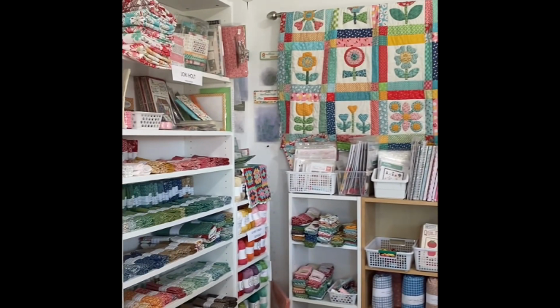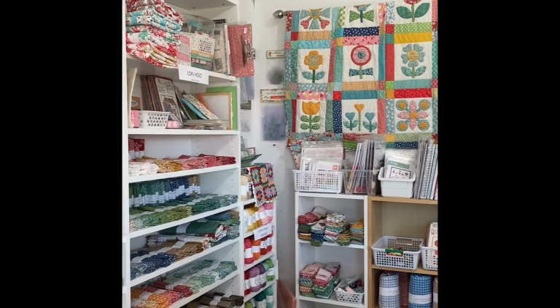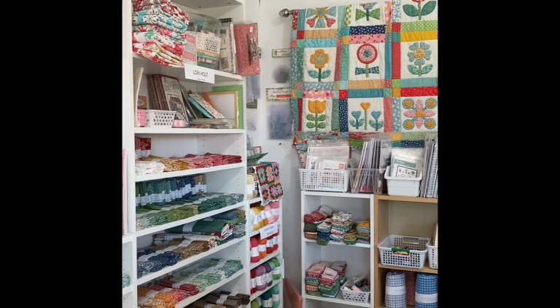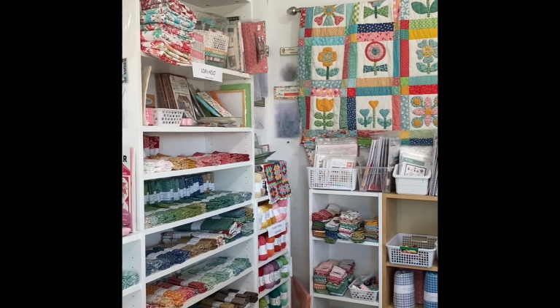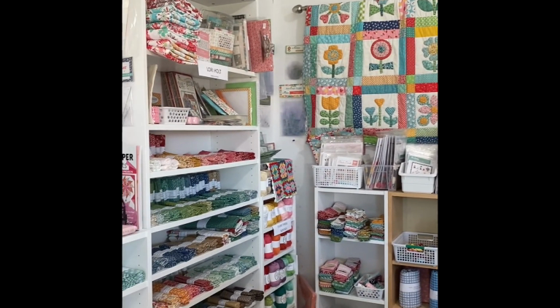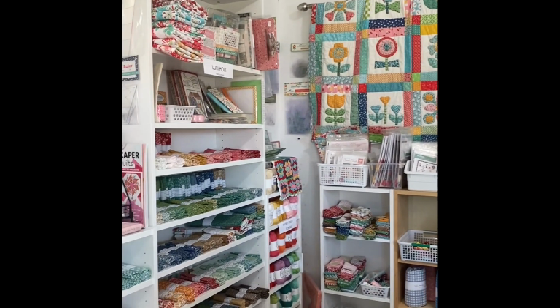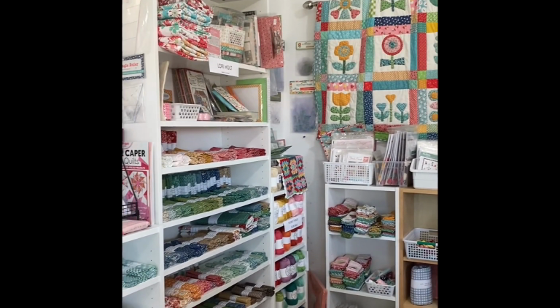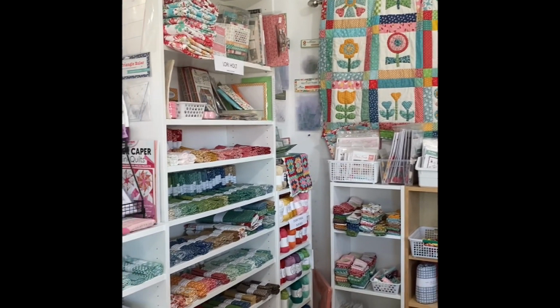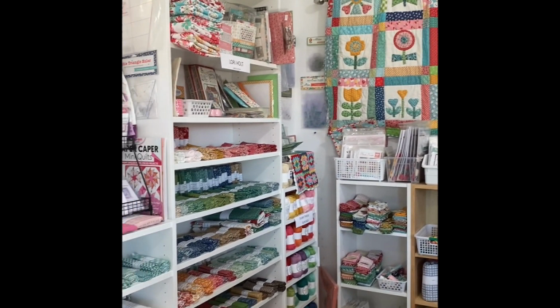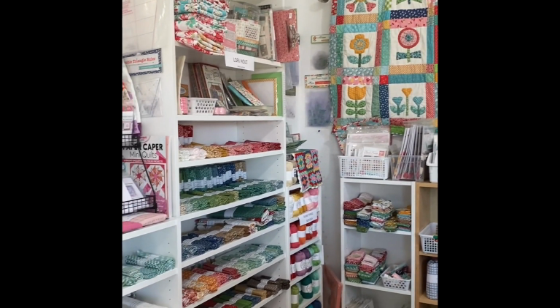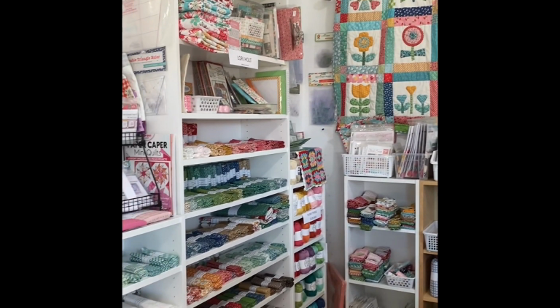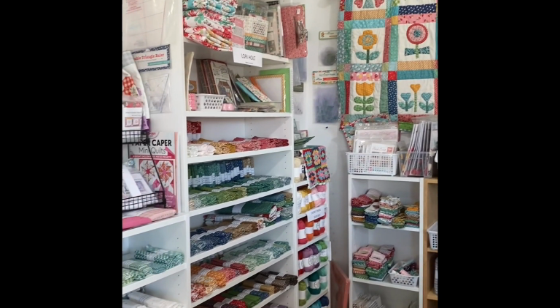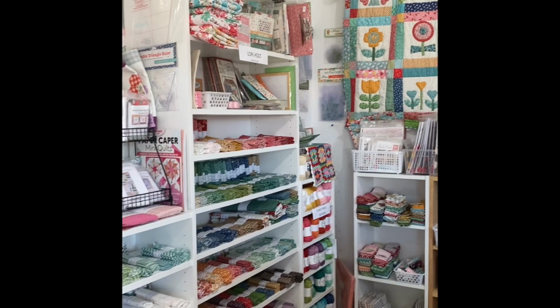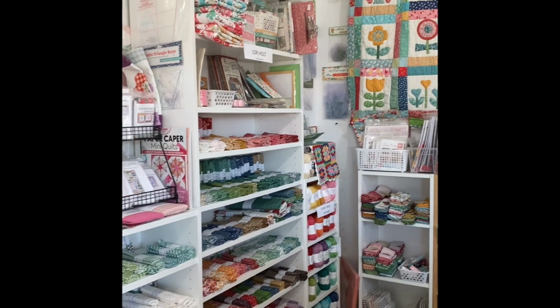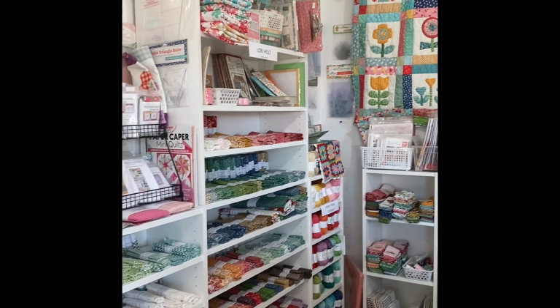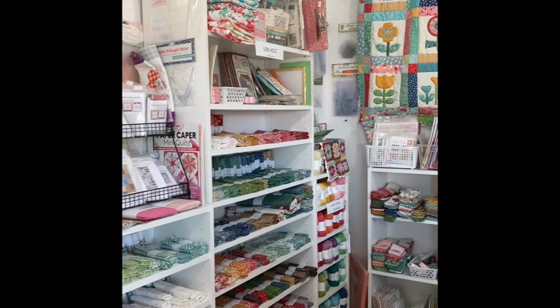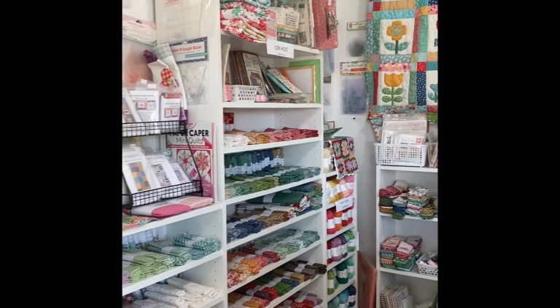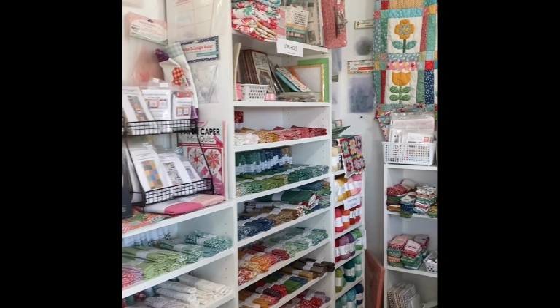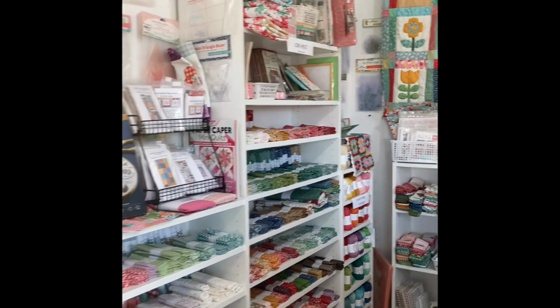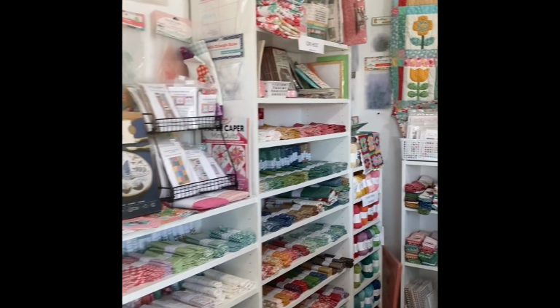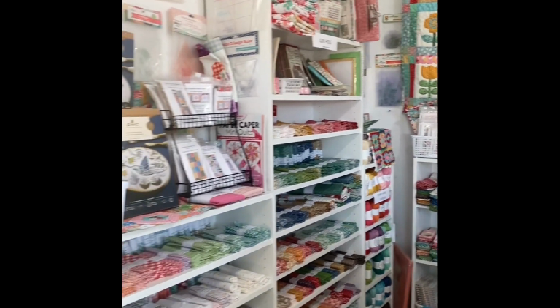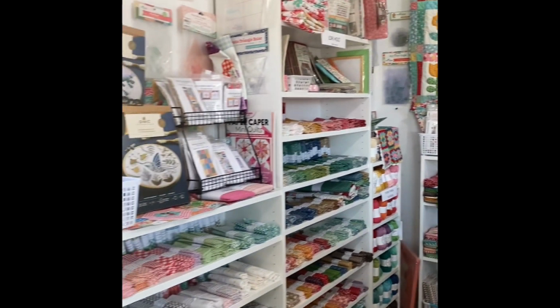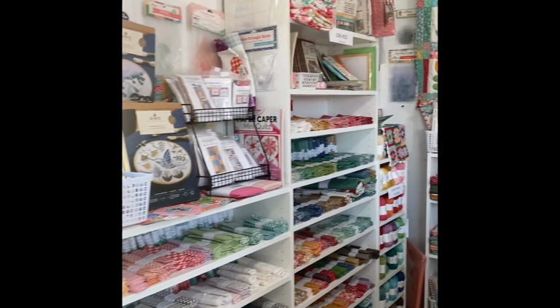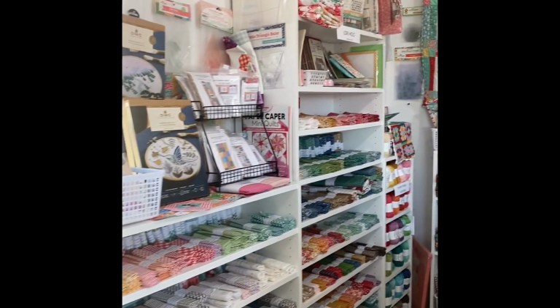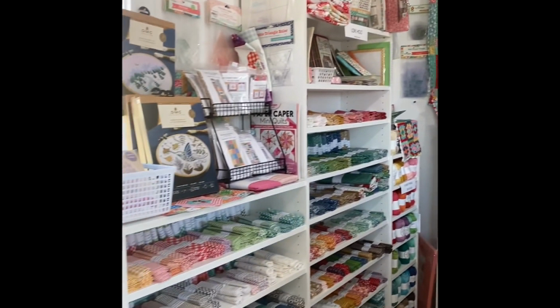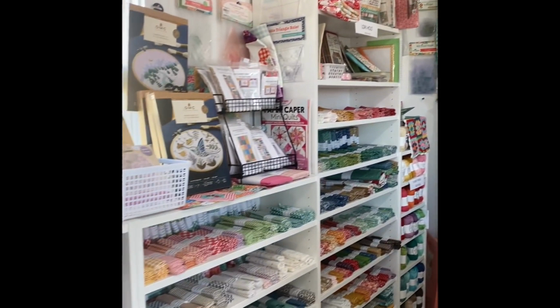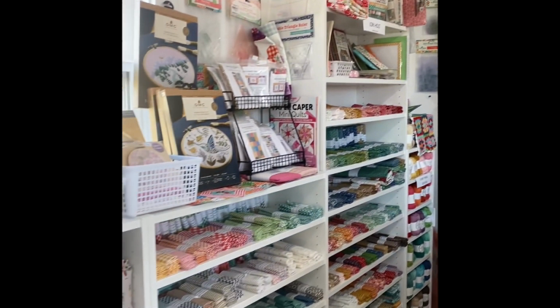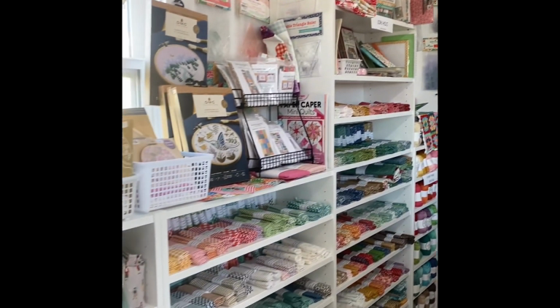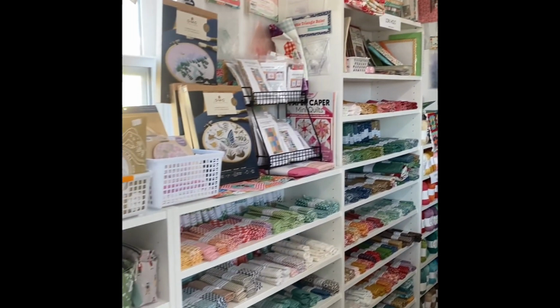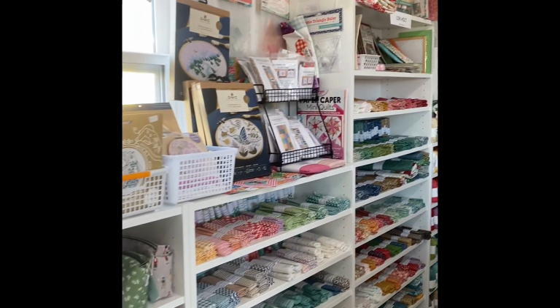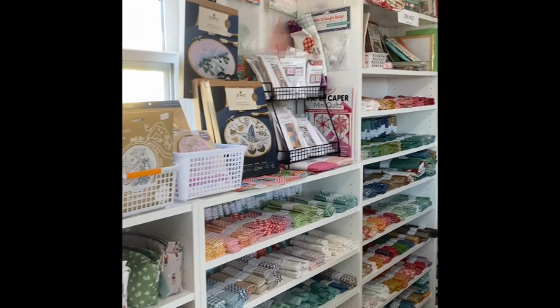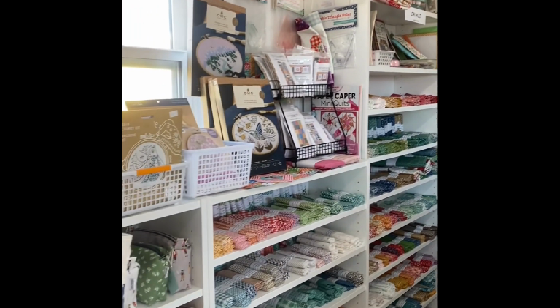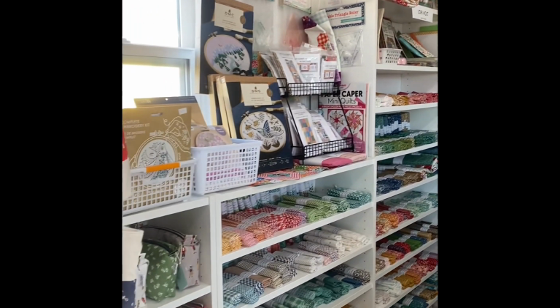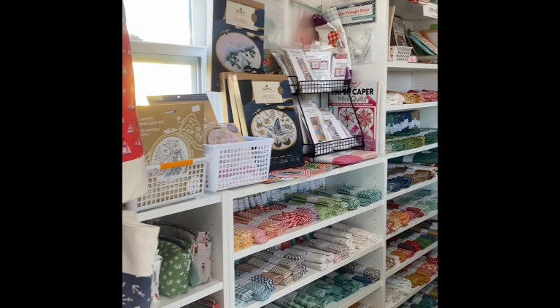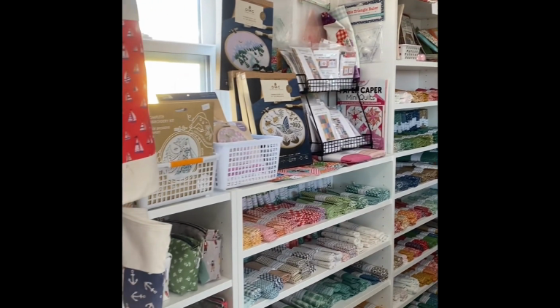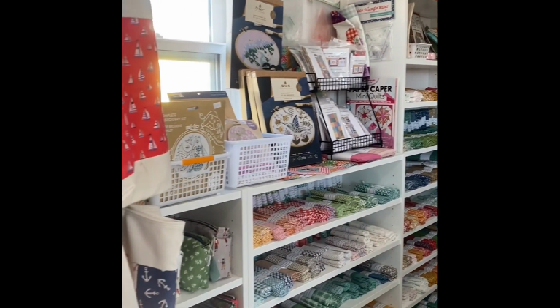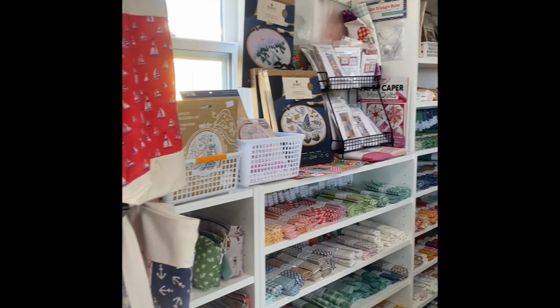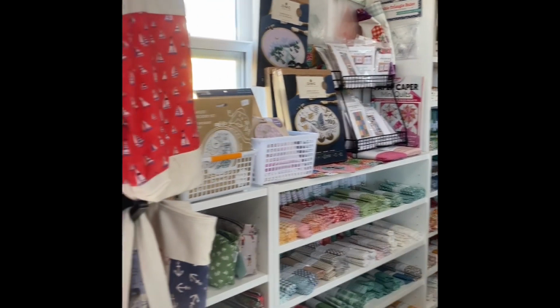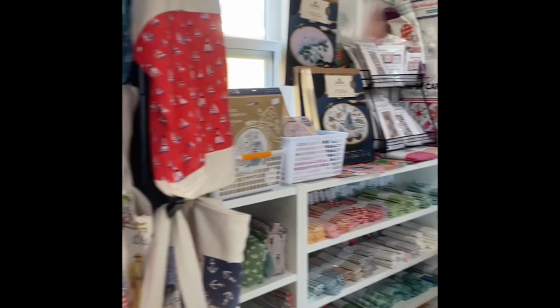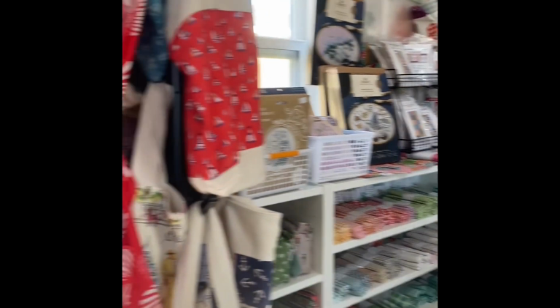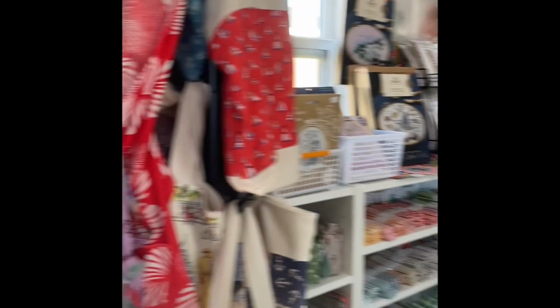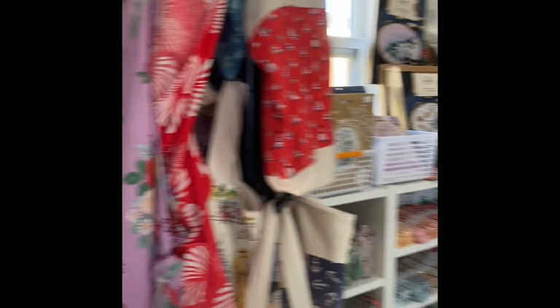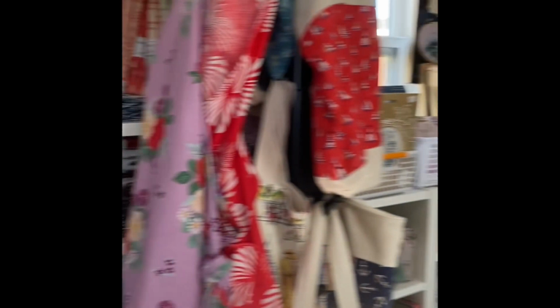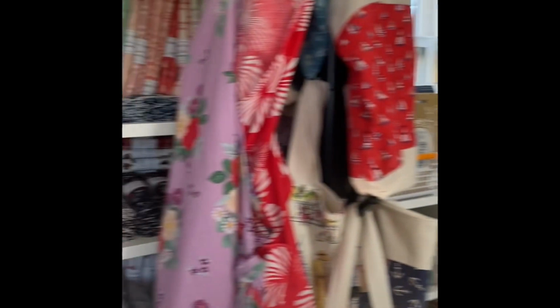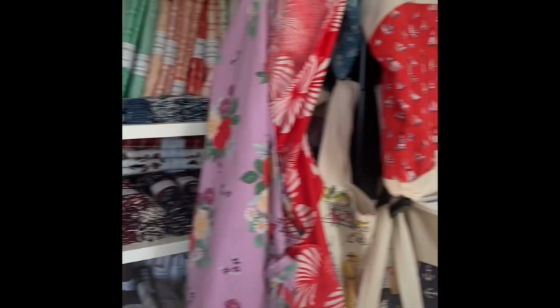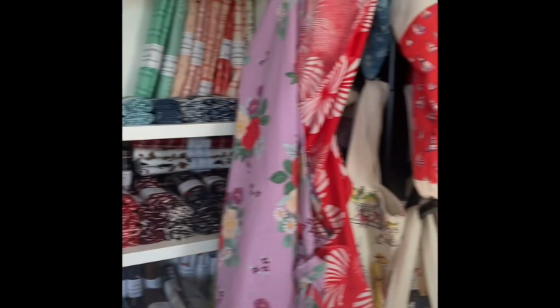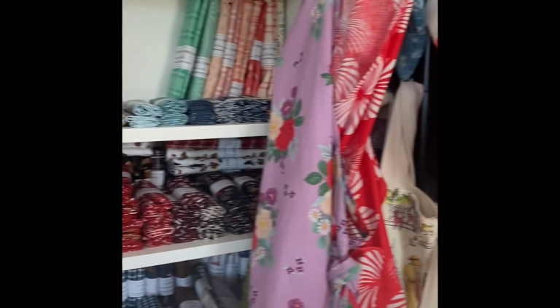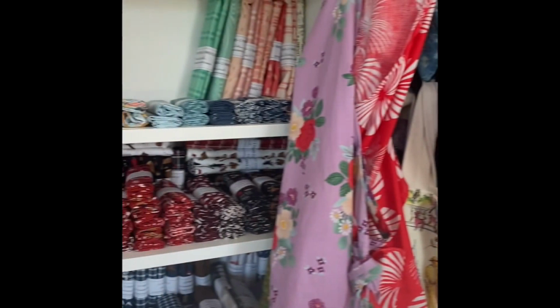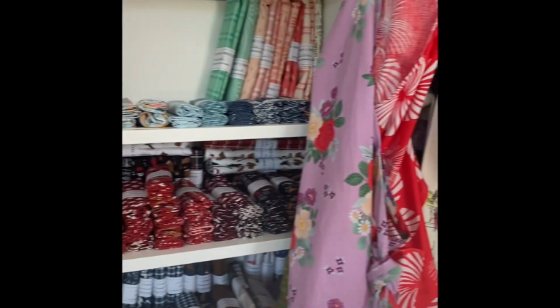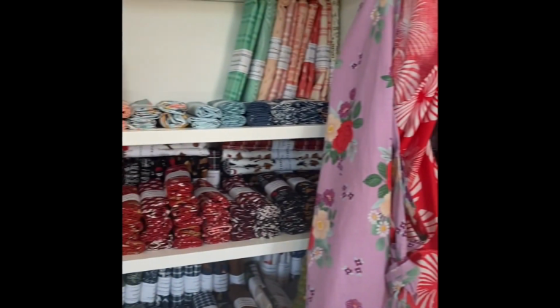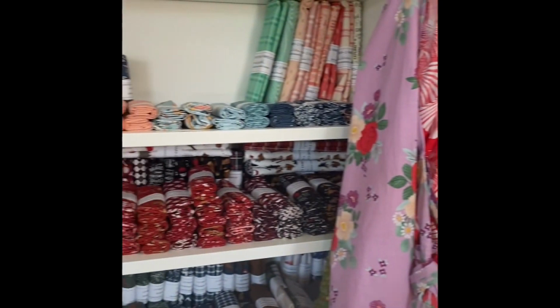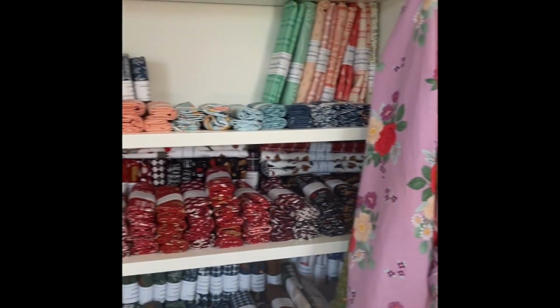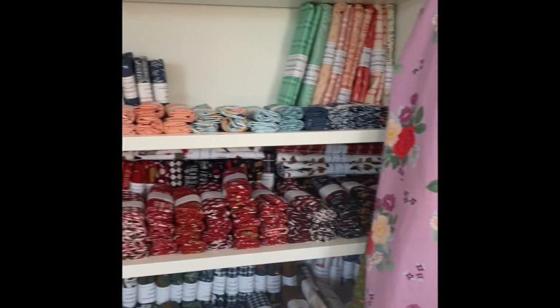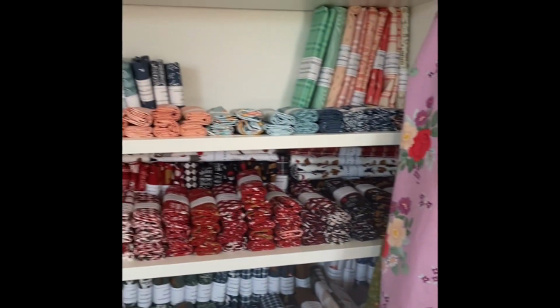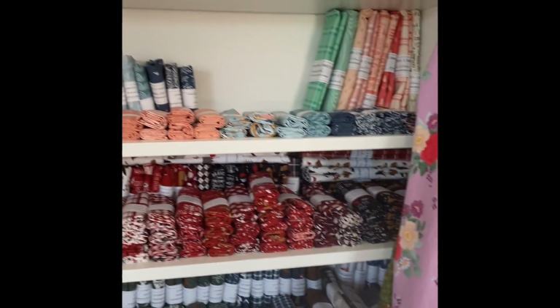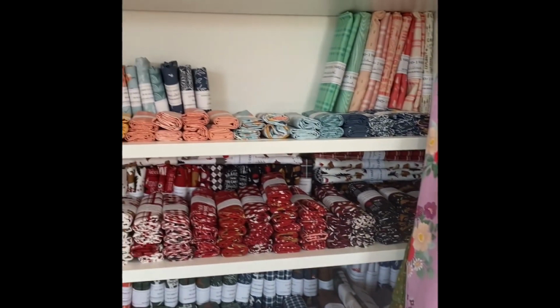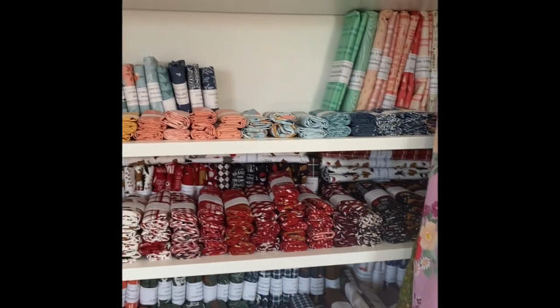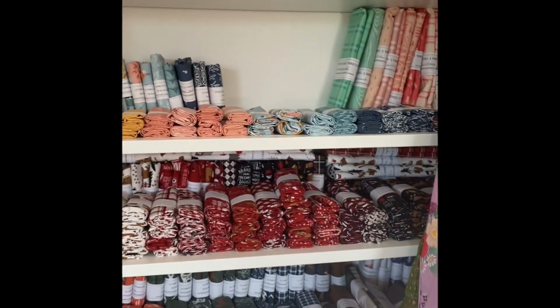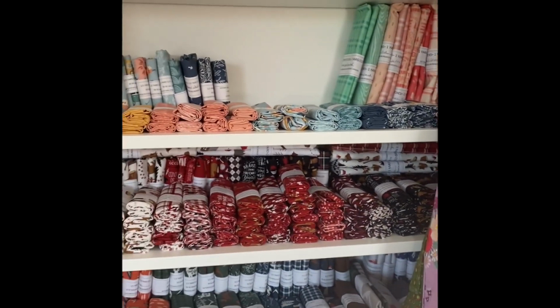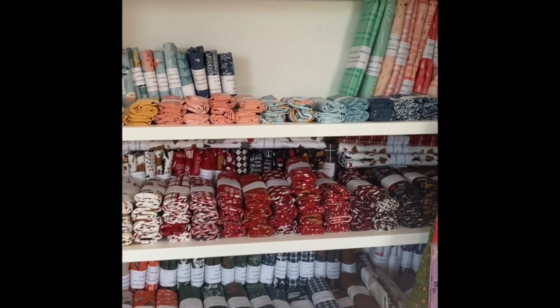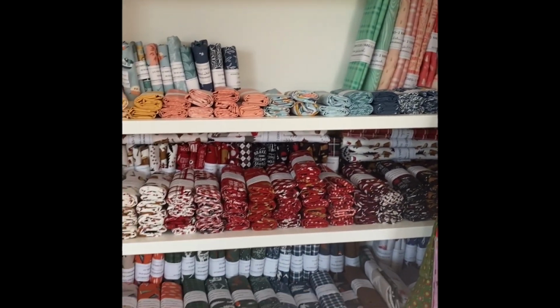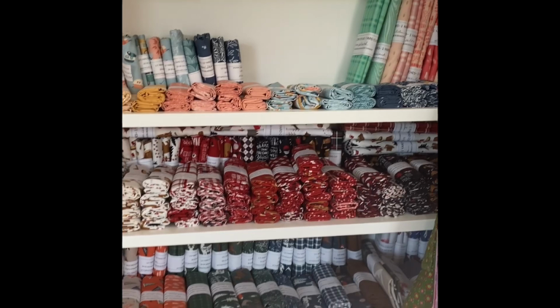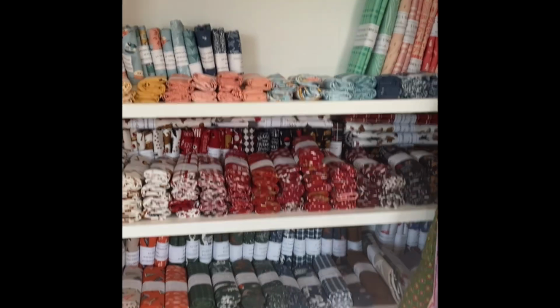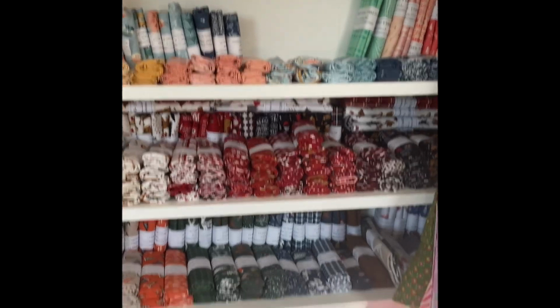Anyways, I hope you enjoyed my shop. If you have any questions, let me know. Happy sewing!